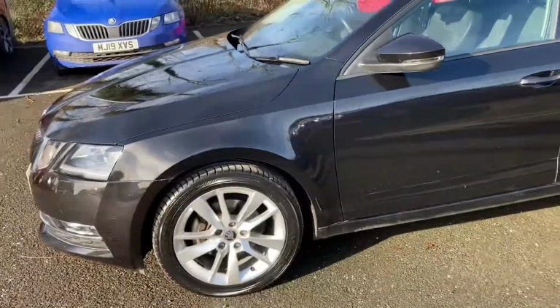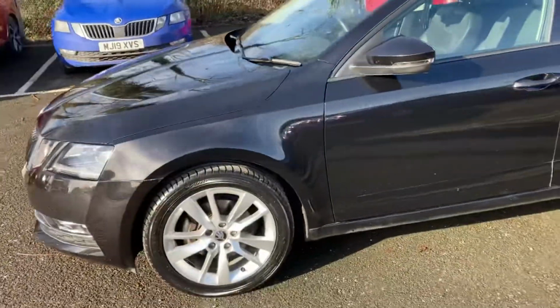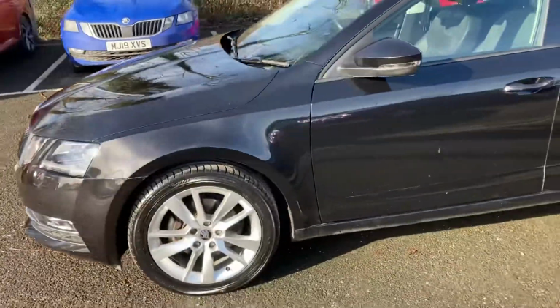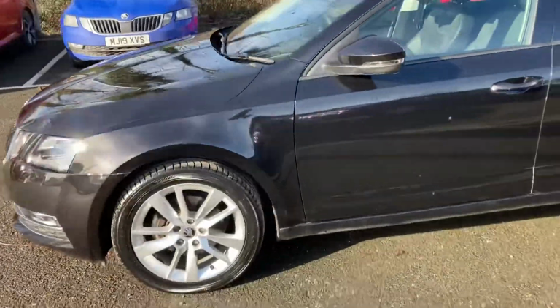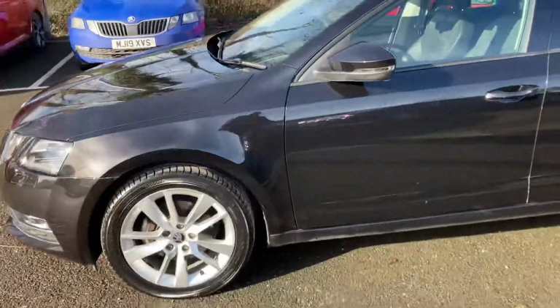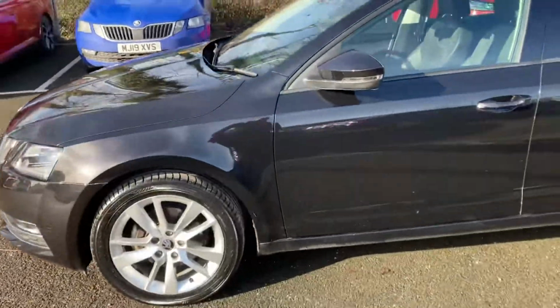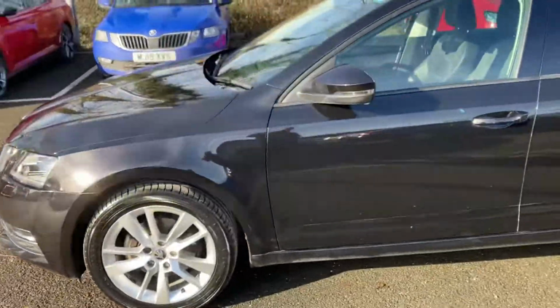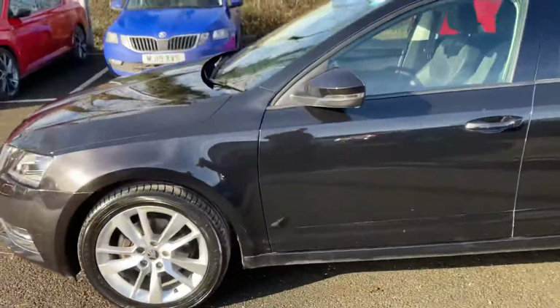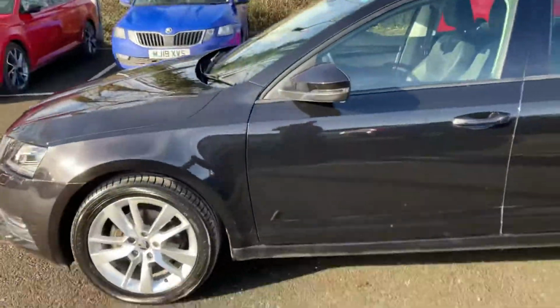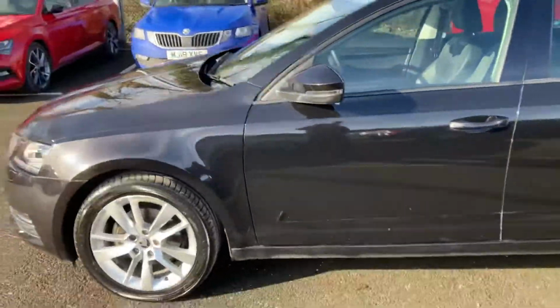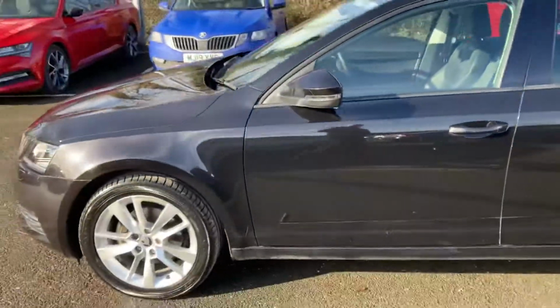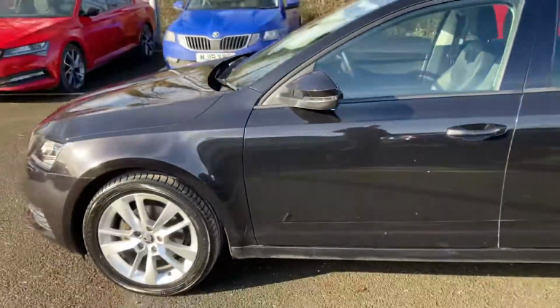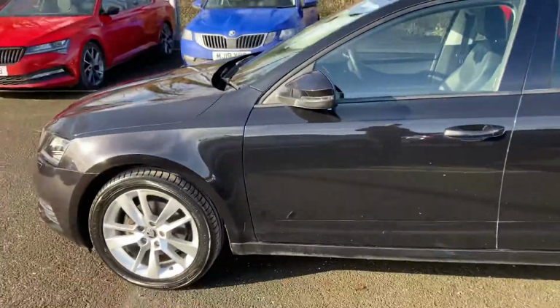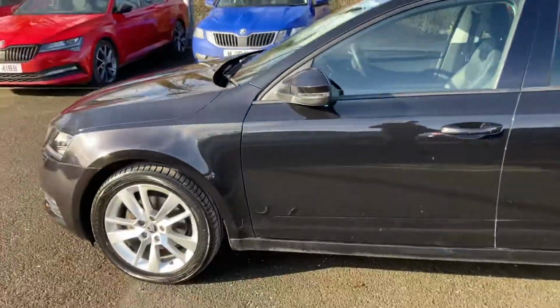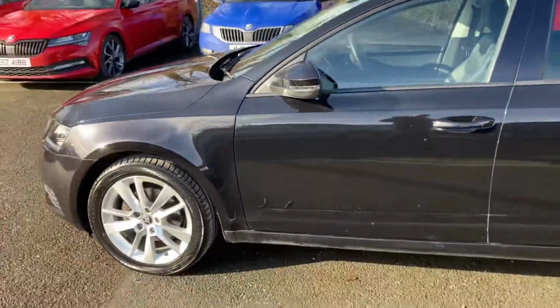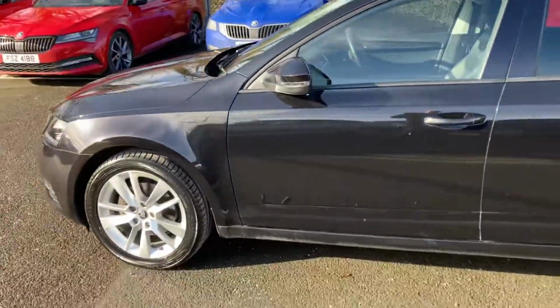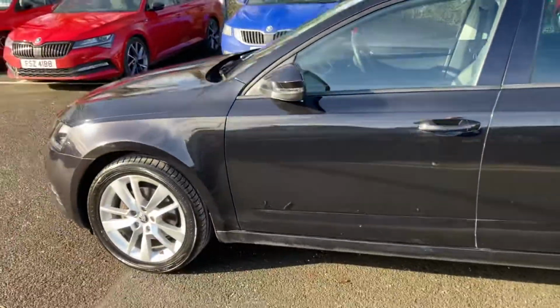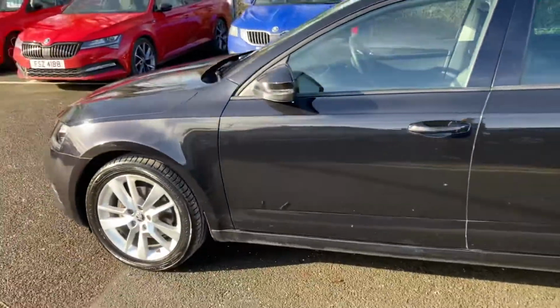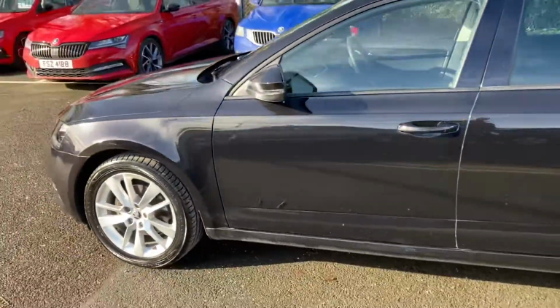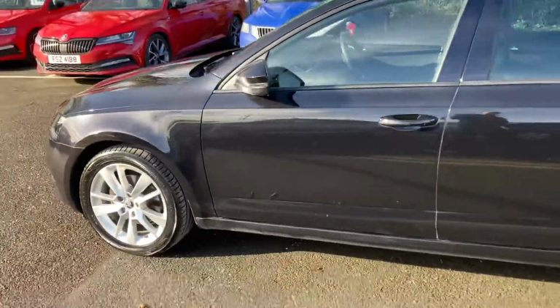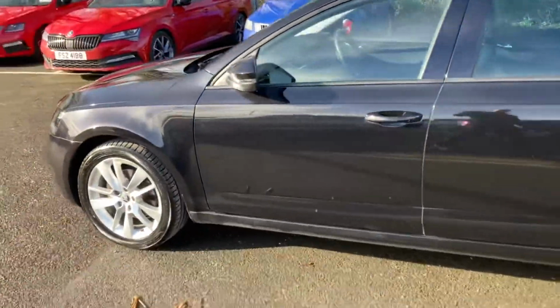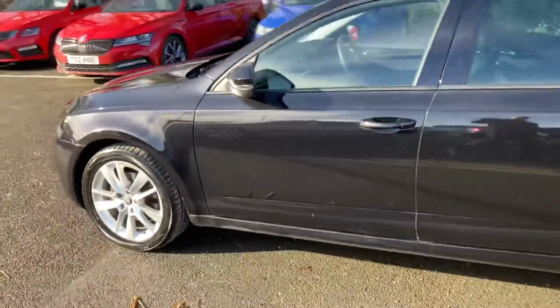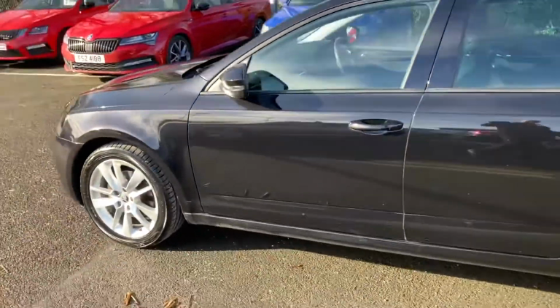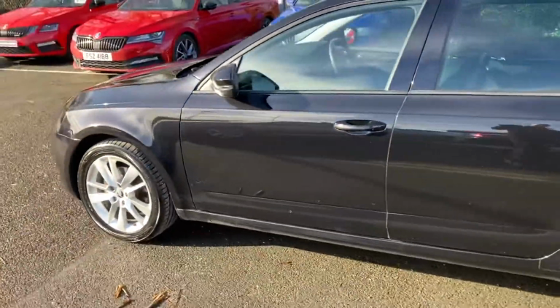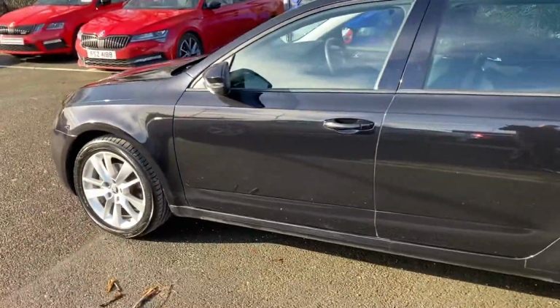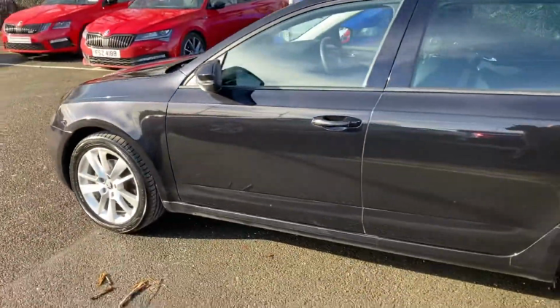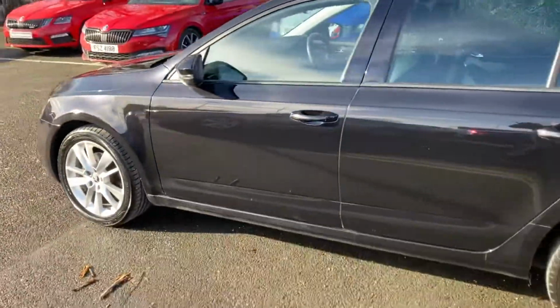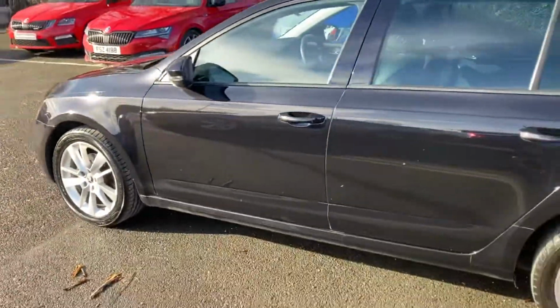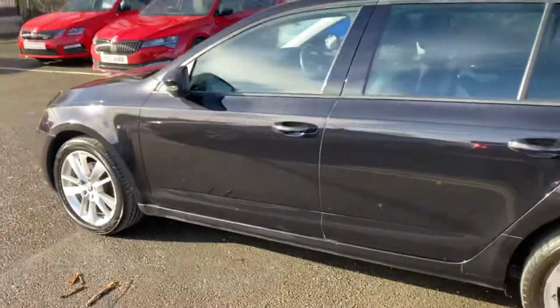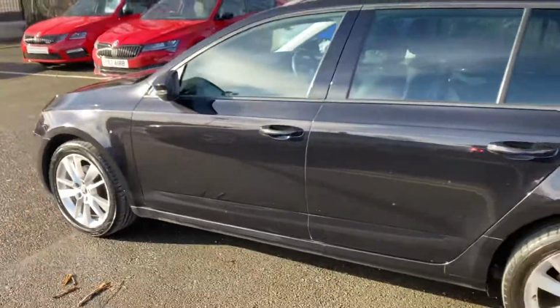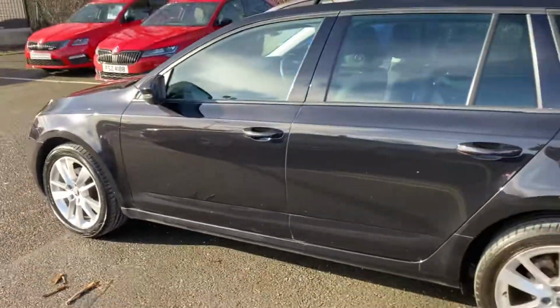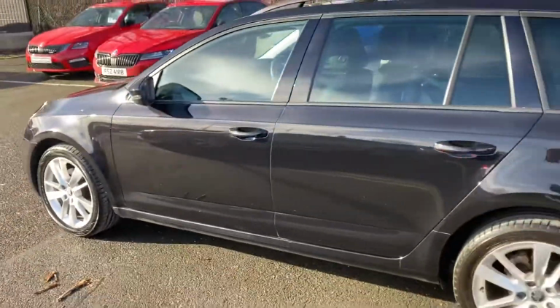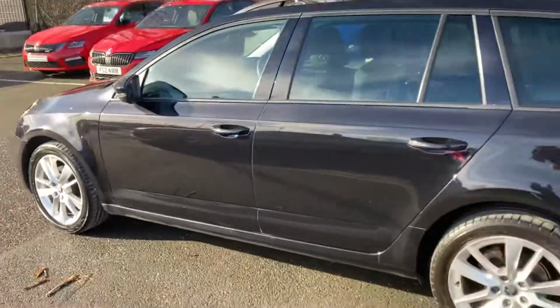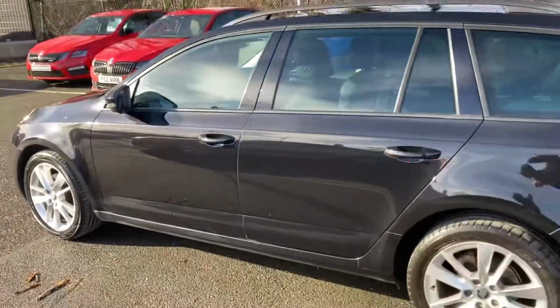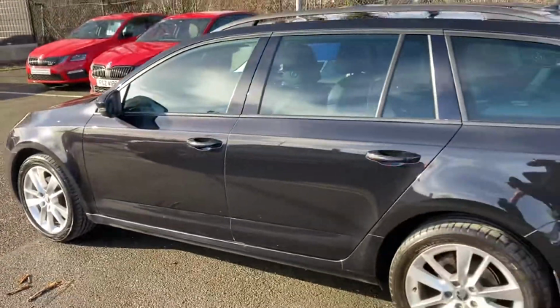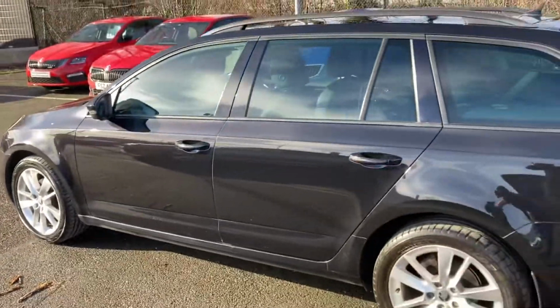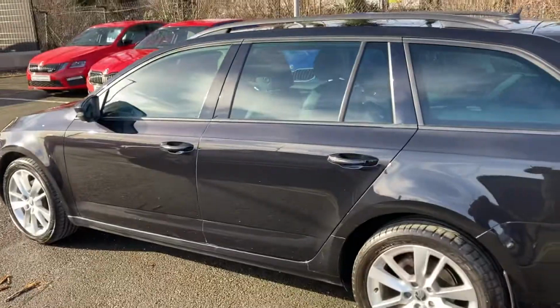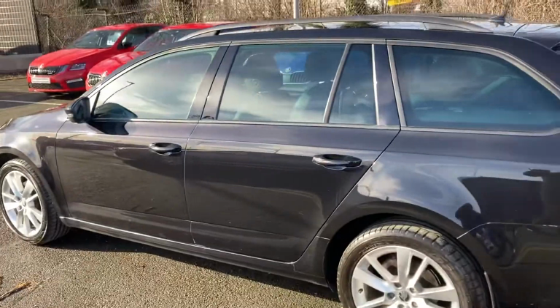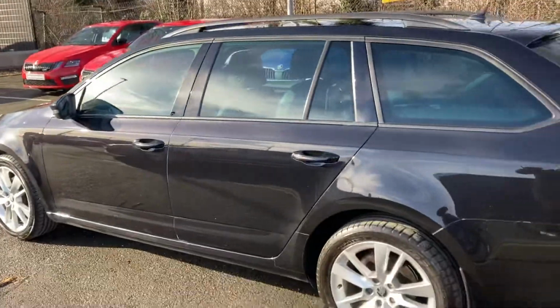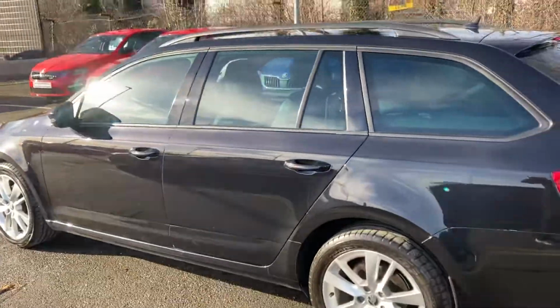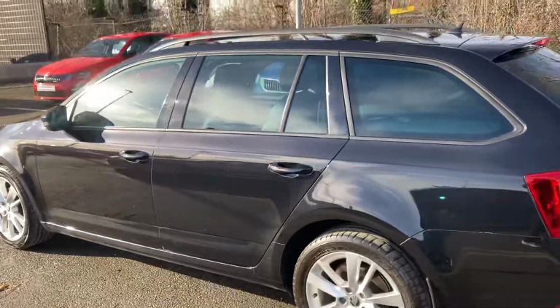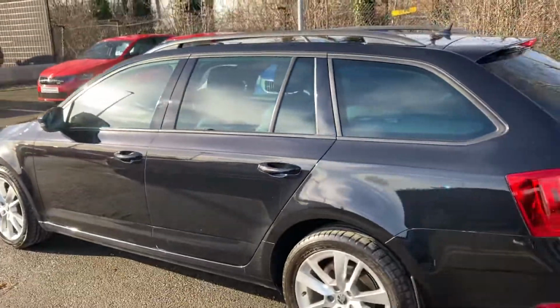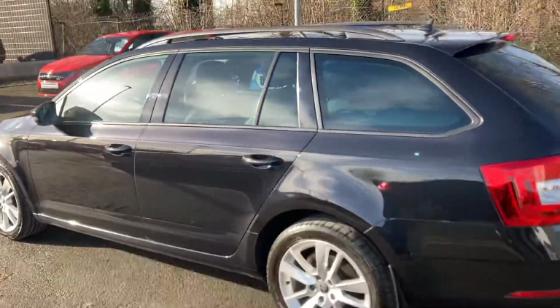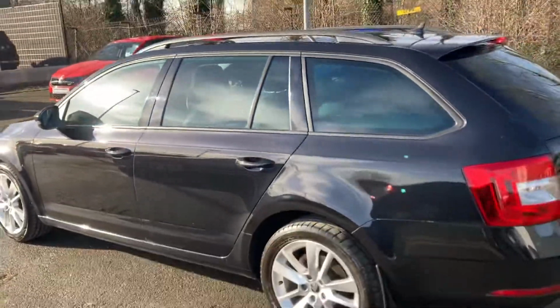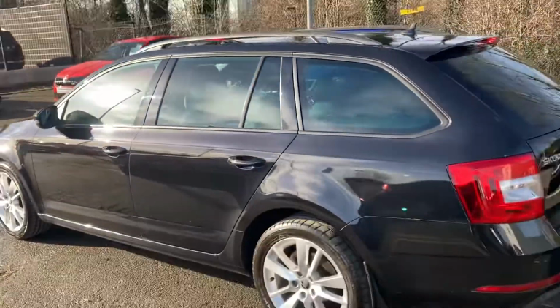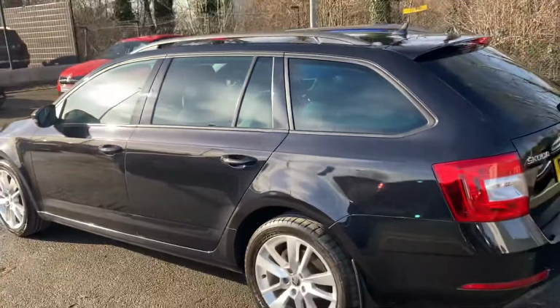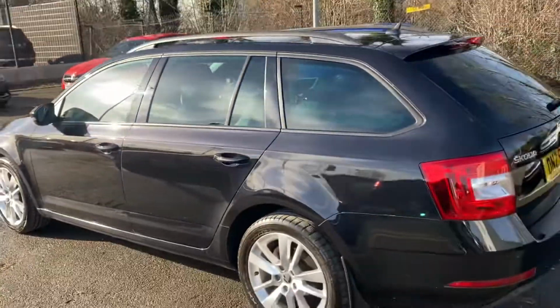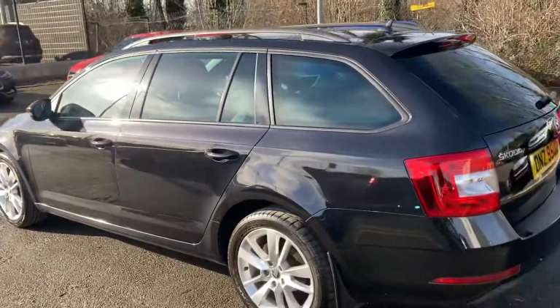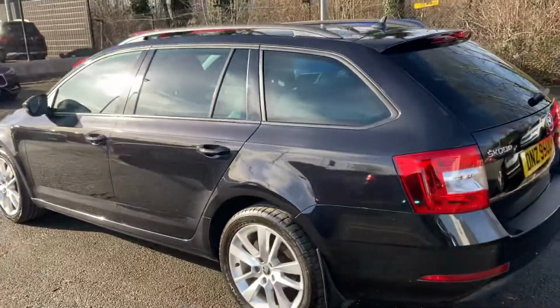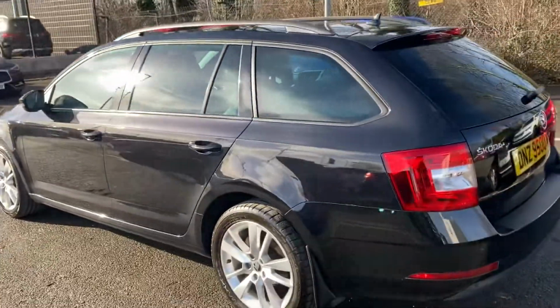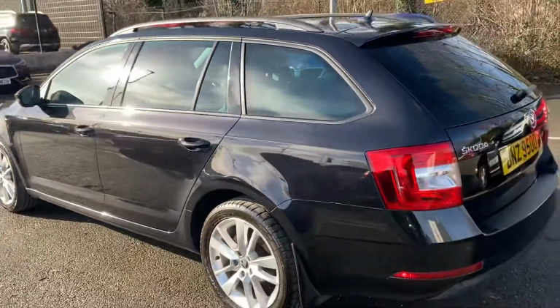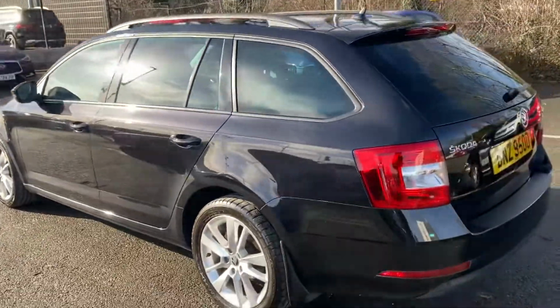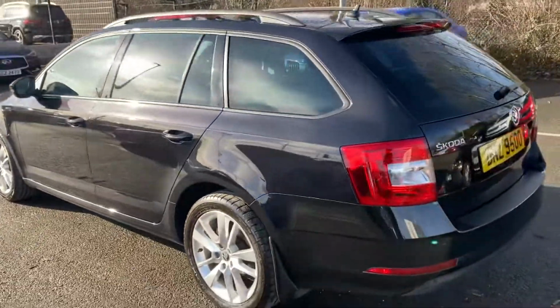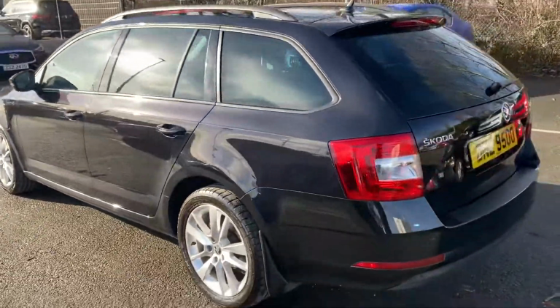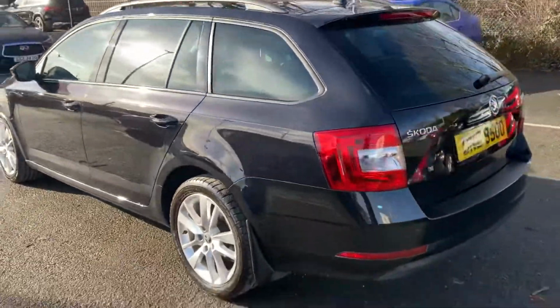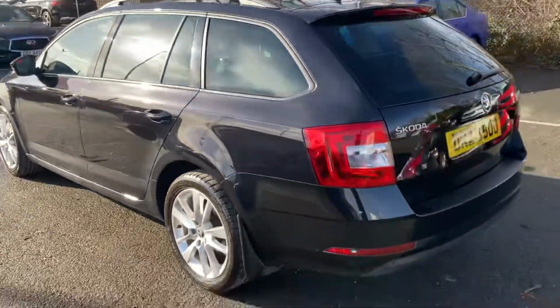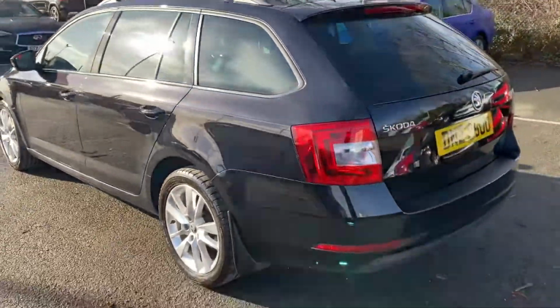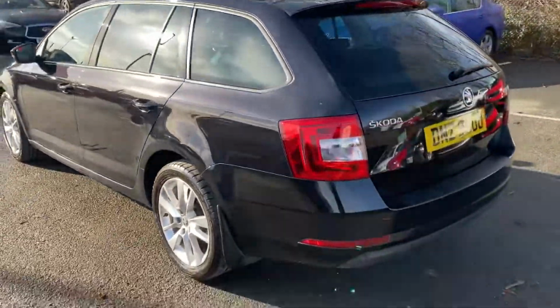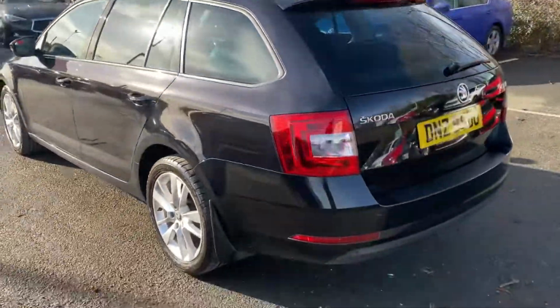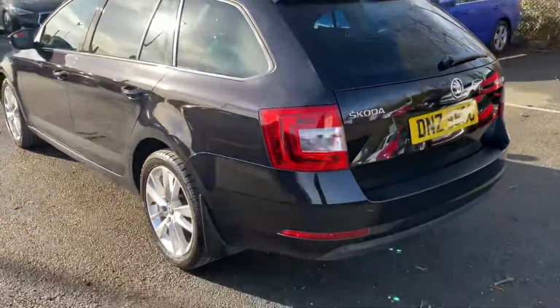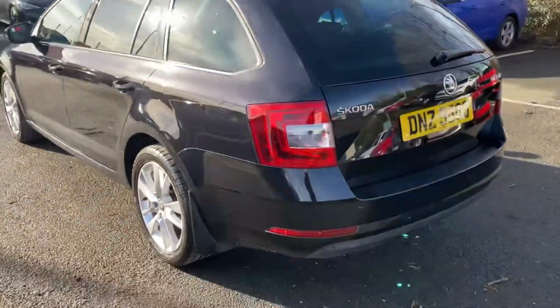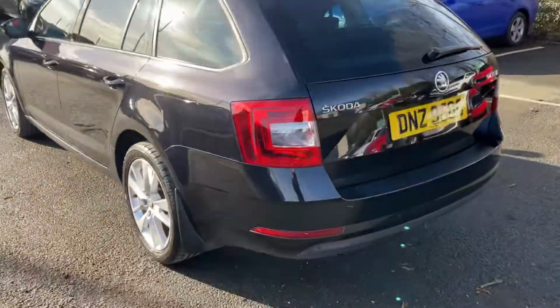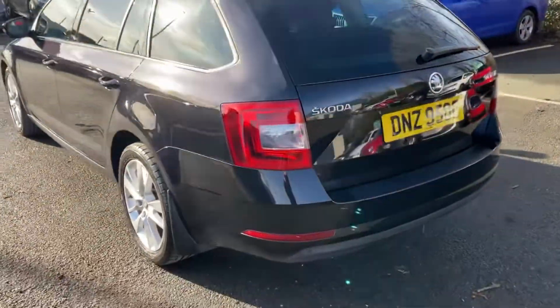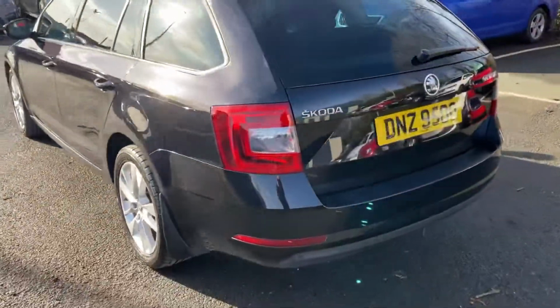Finished off in Black Magic as you can see. Lovely rear tinted windows and reversing sensors.